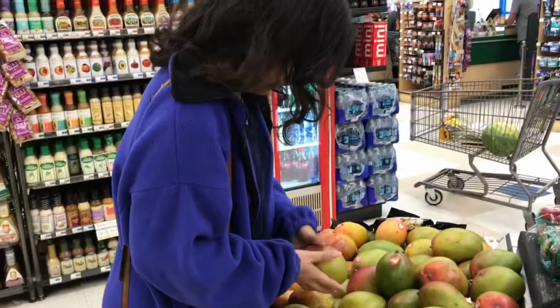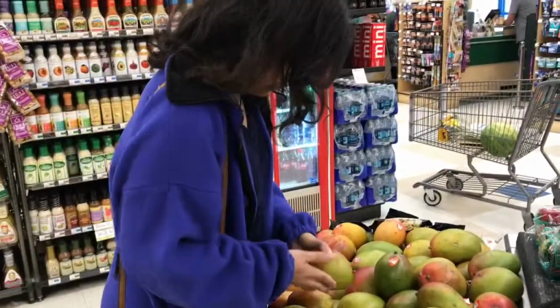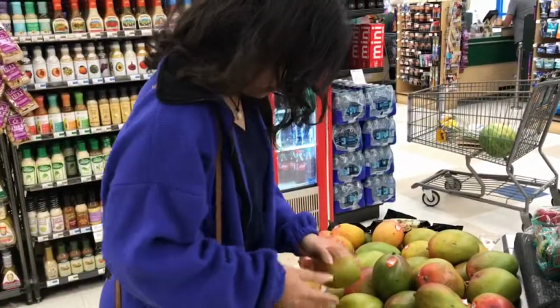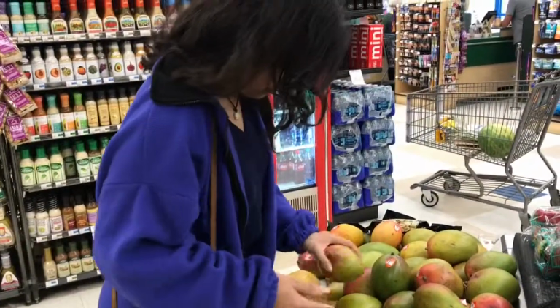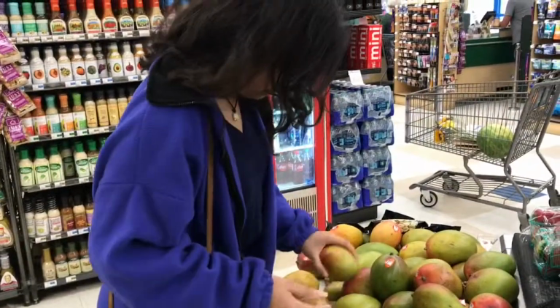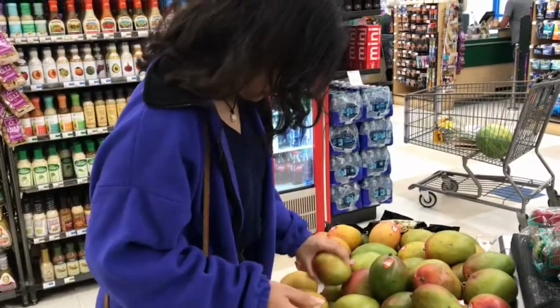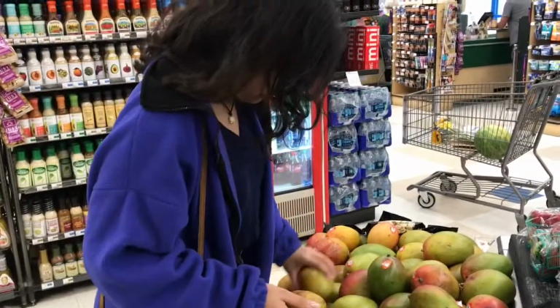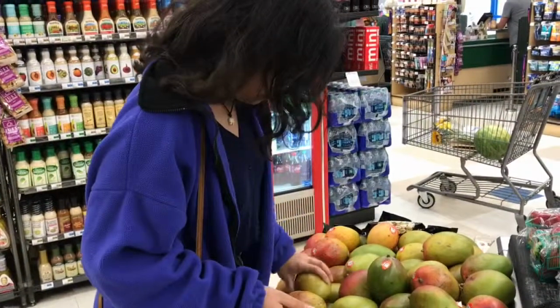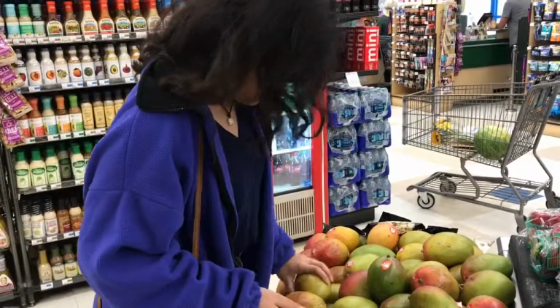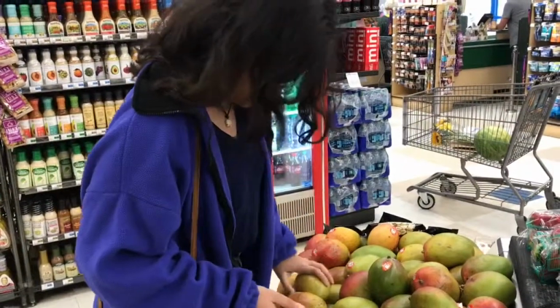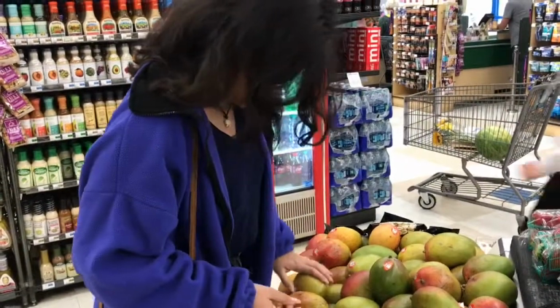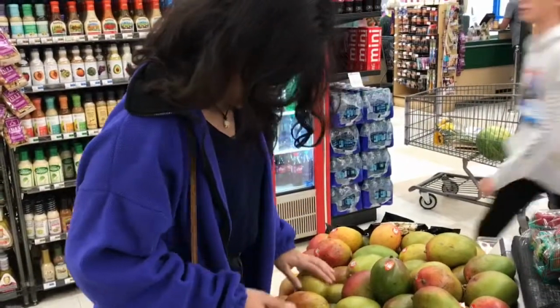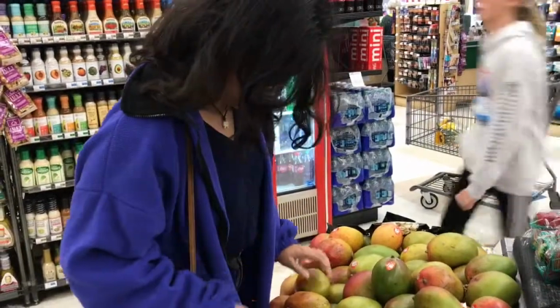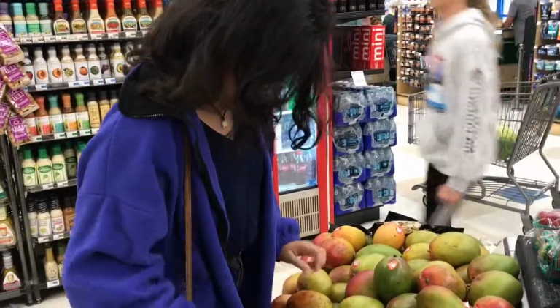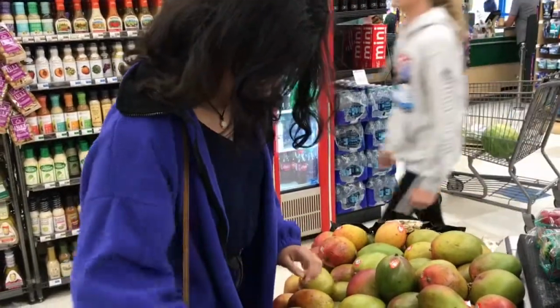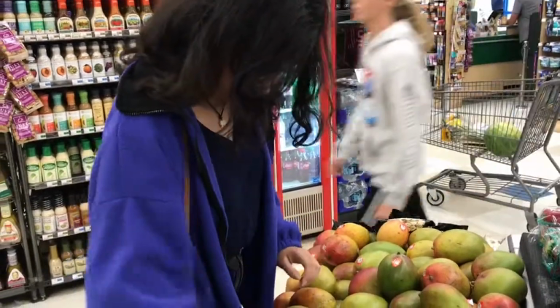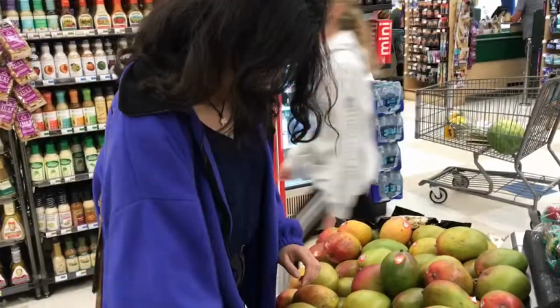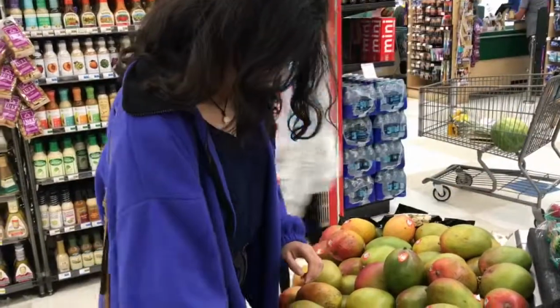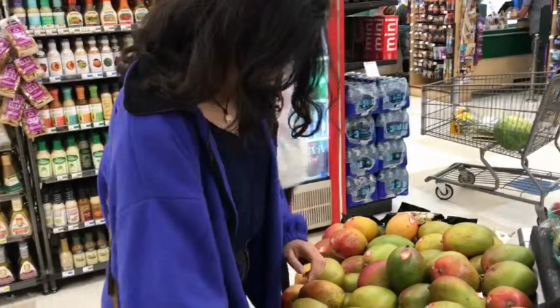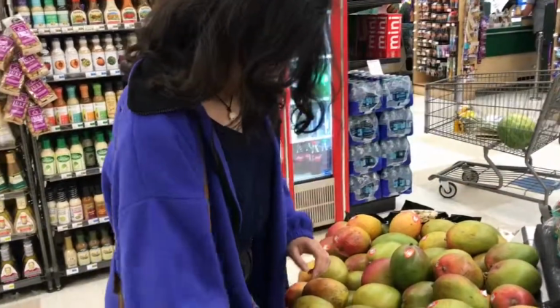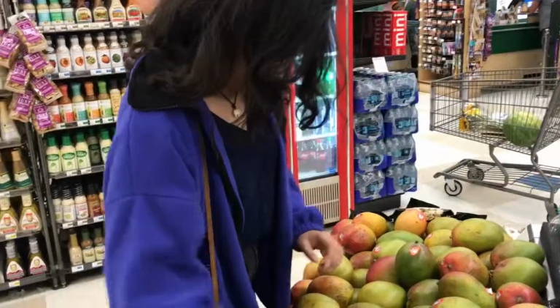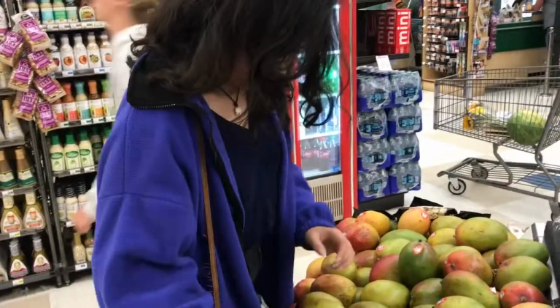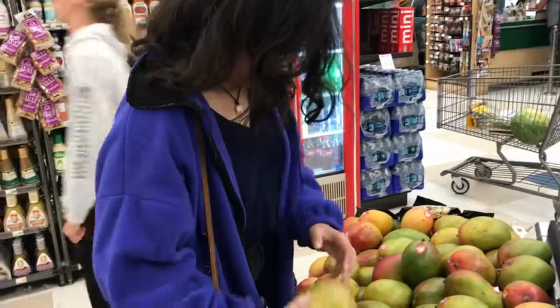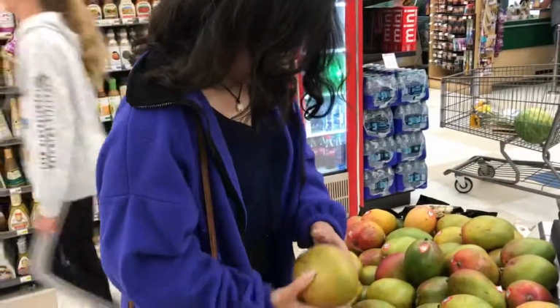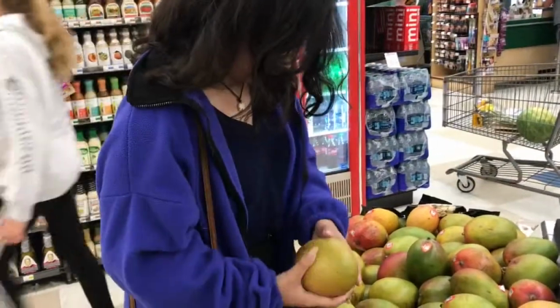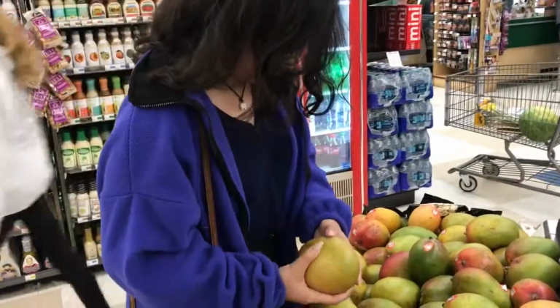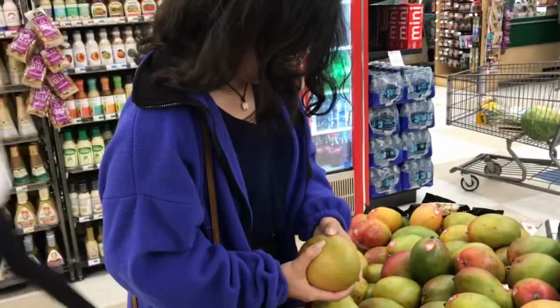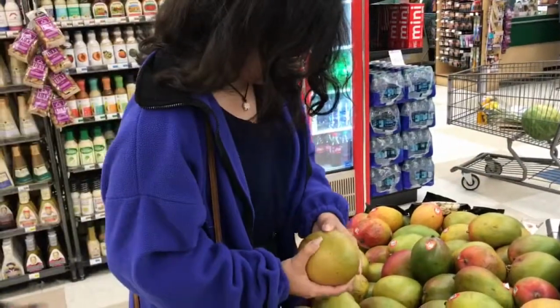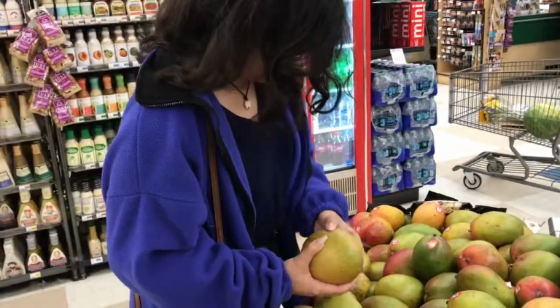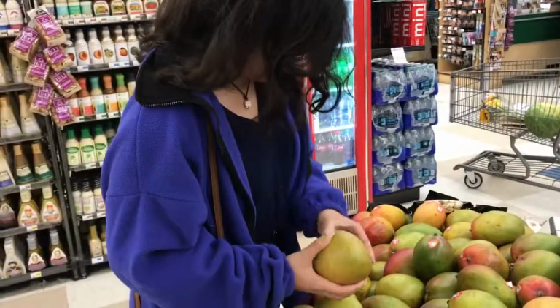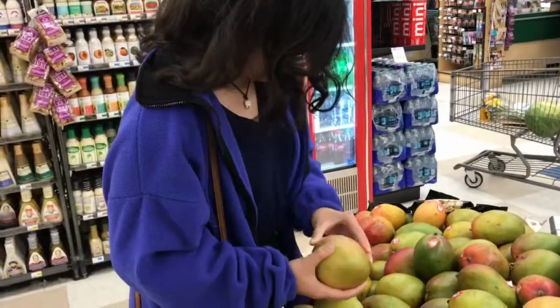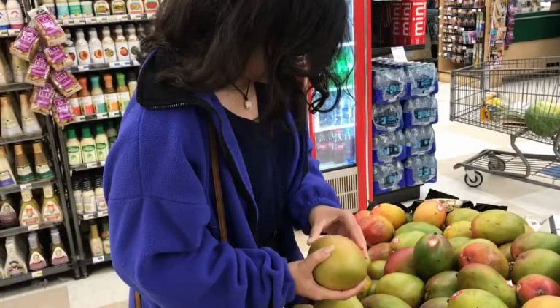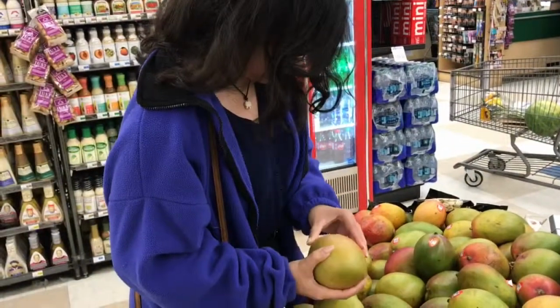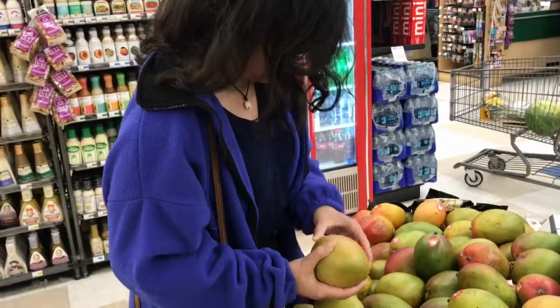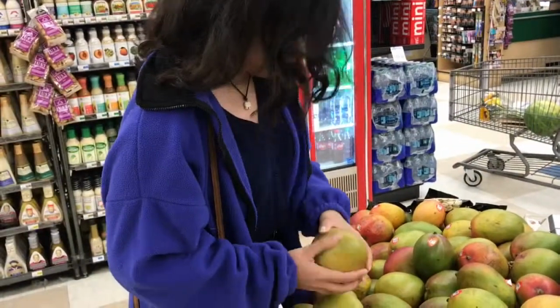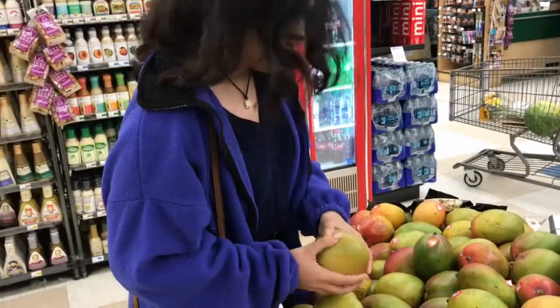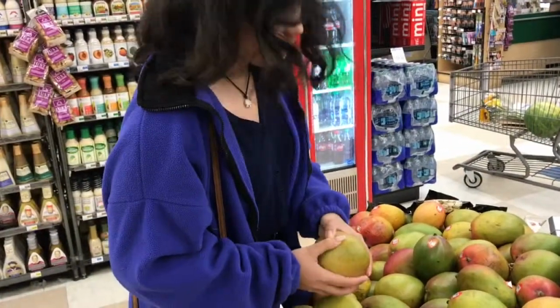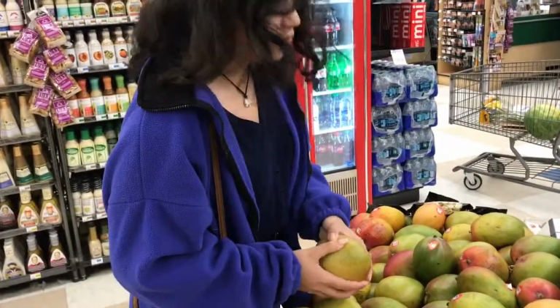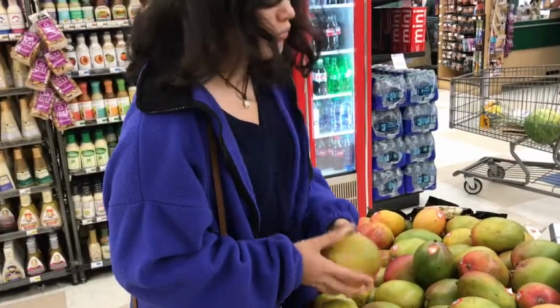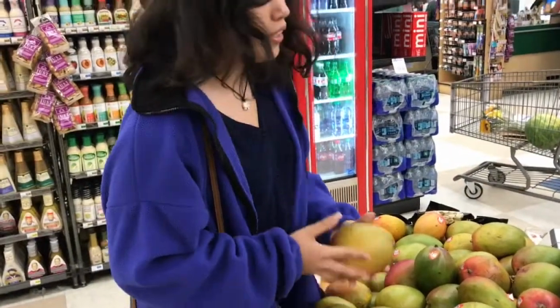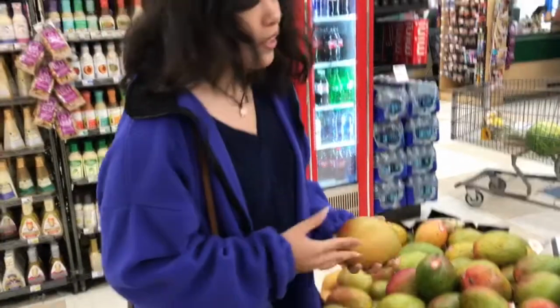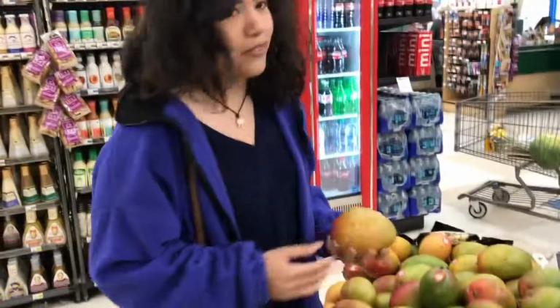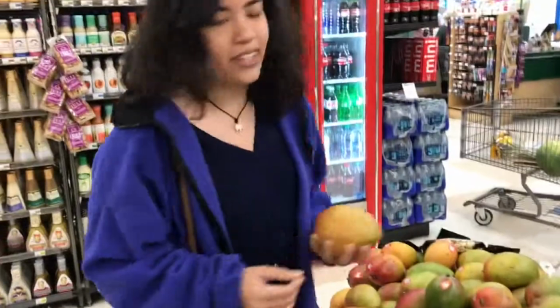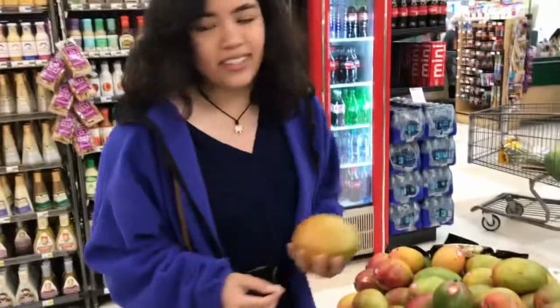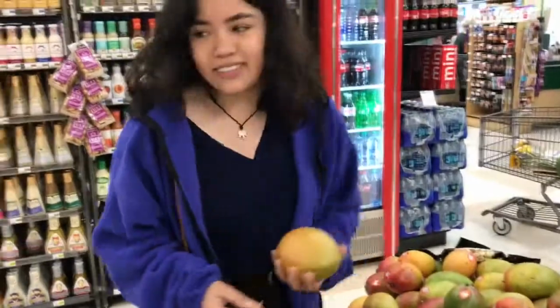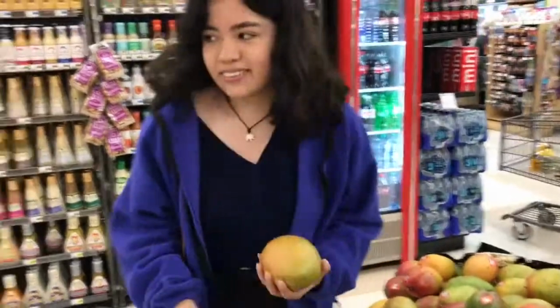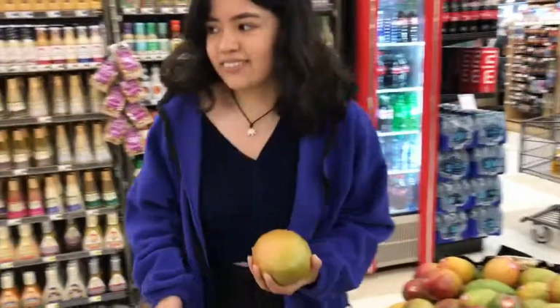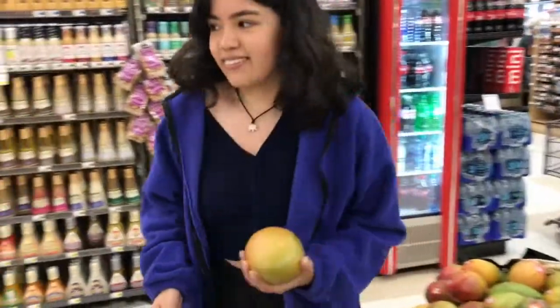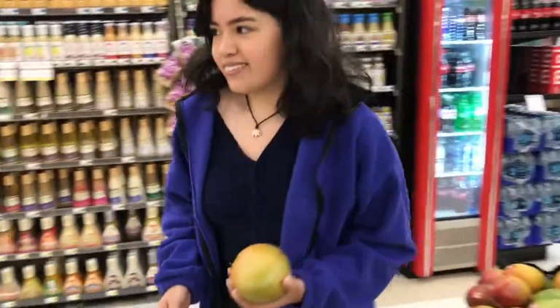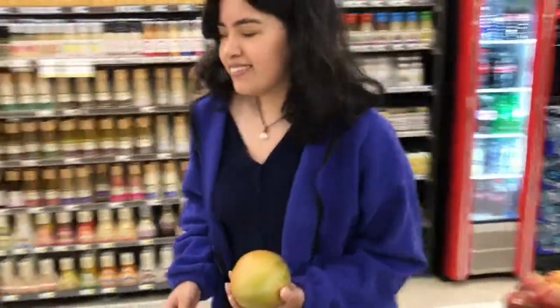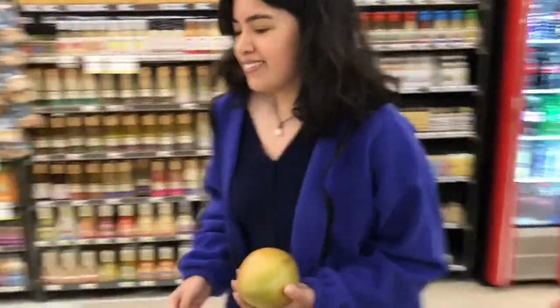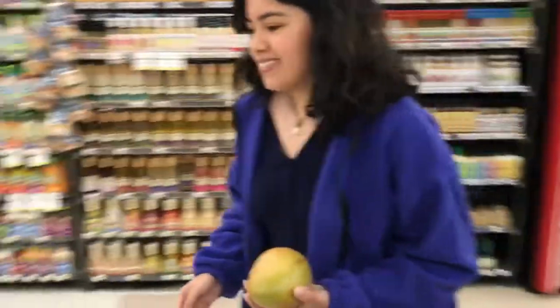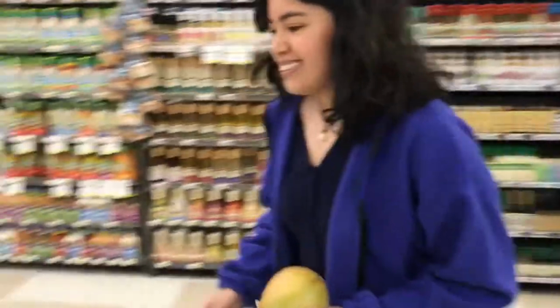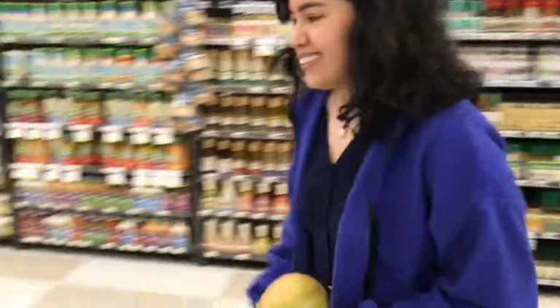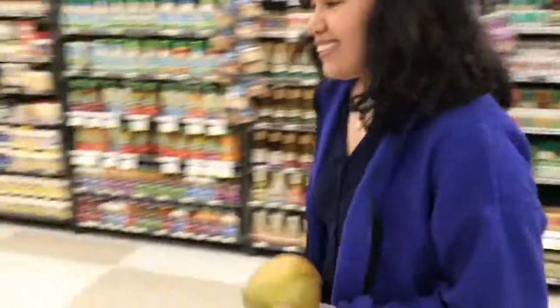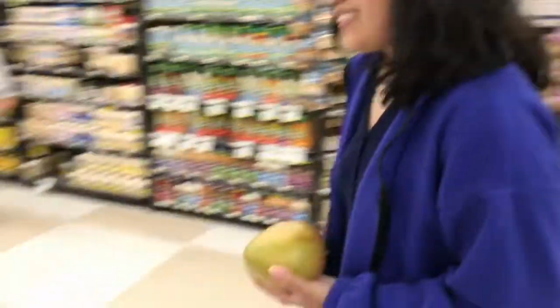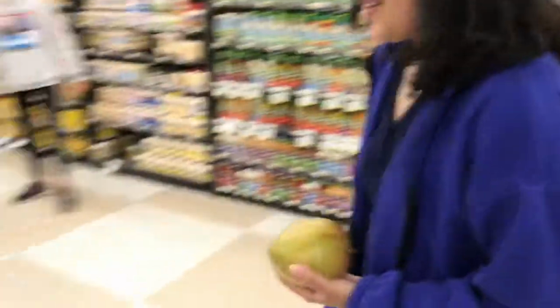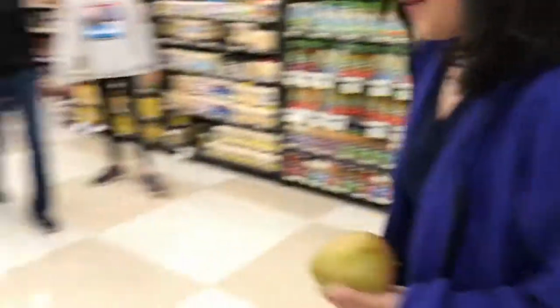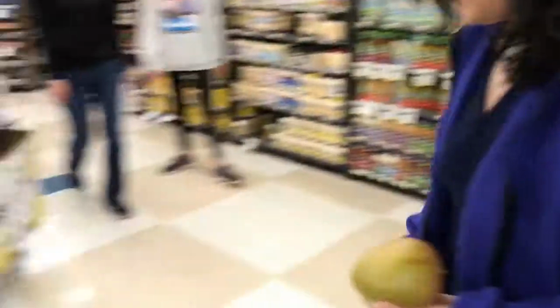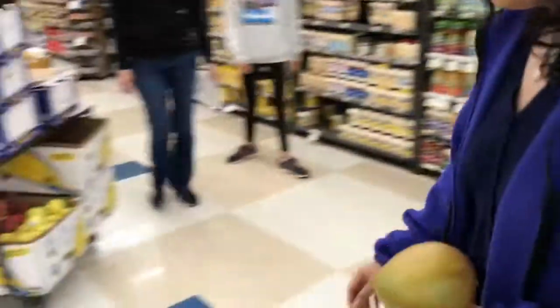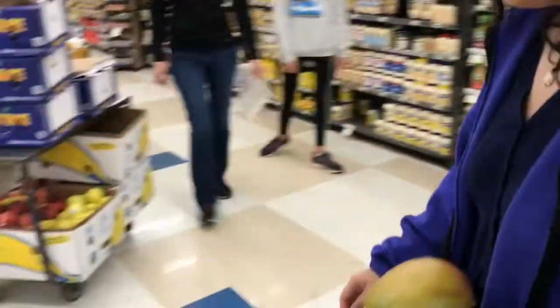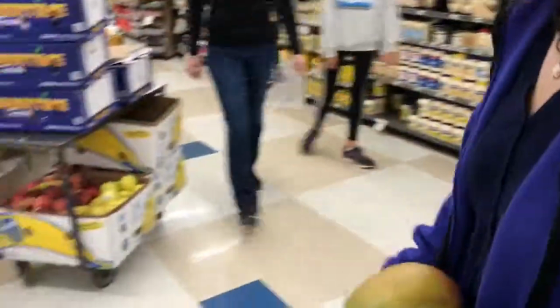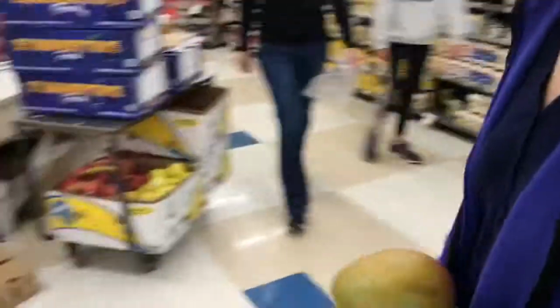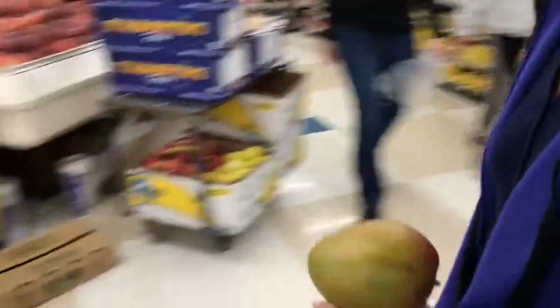Thanks for watching our how-to grocery shop like an adult video — hope you learned something new and it'll help you later in life.